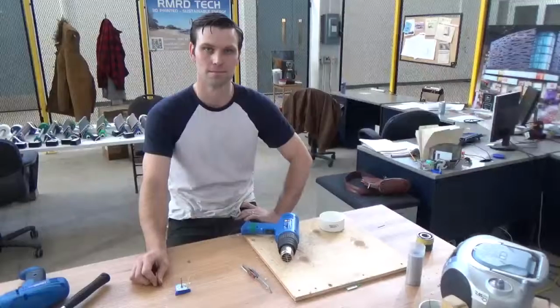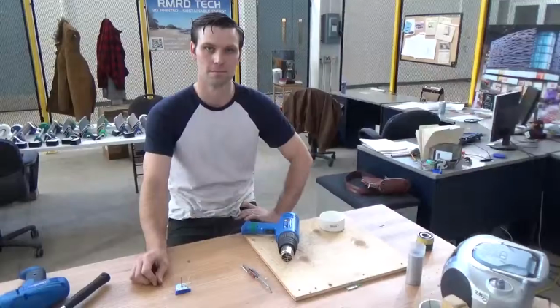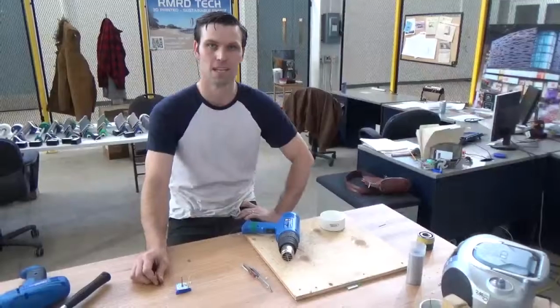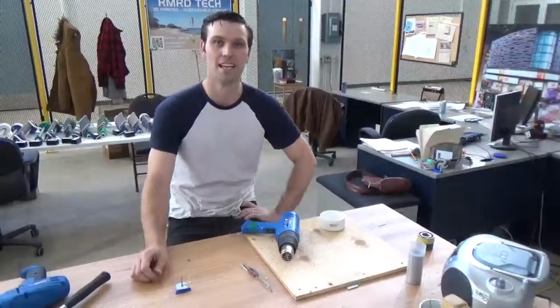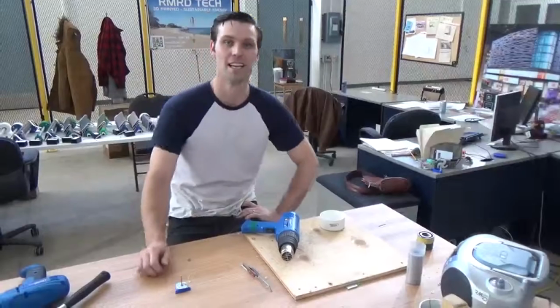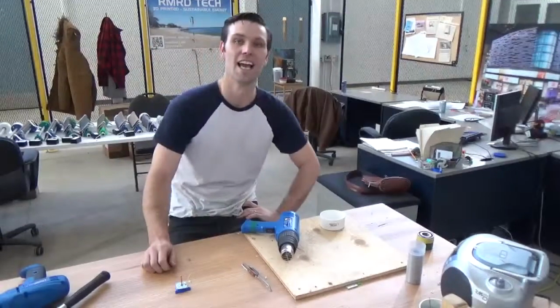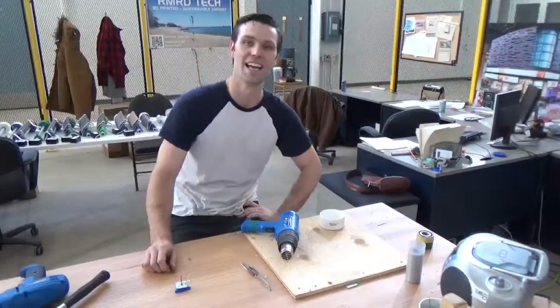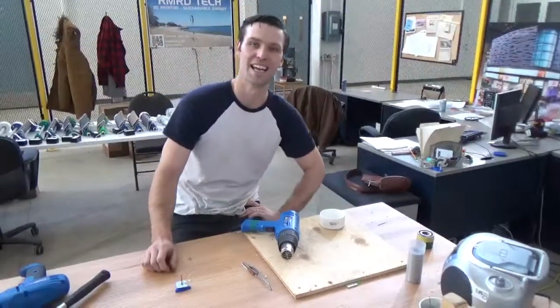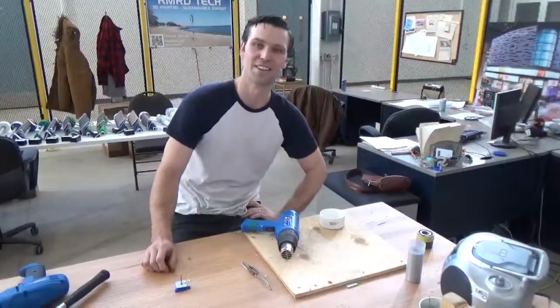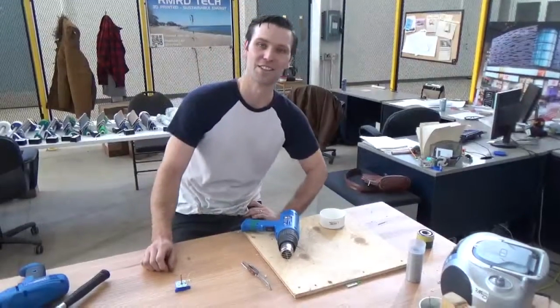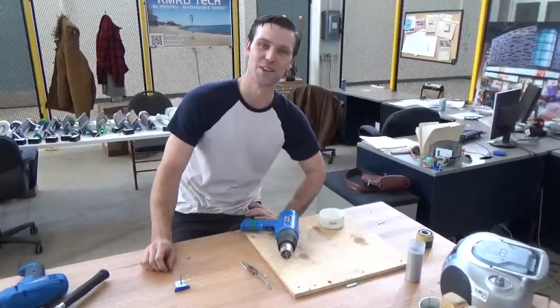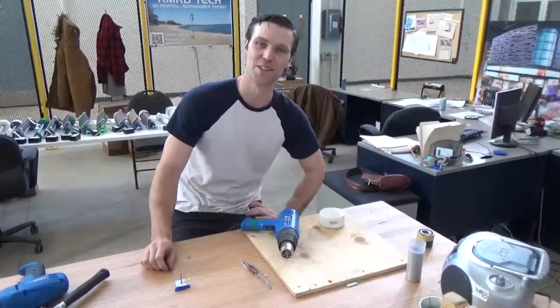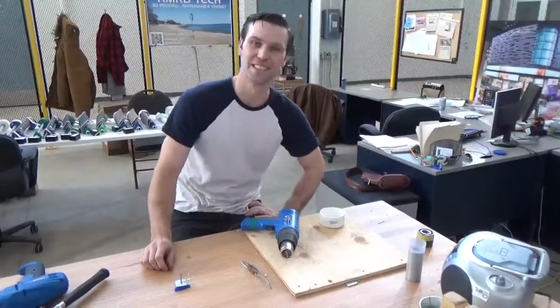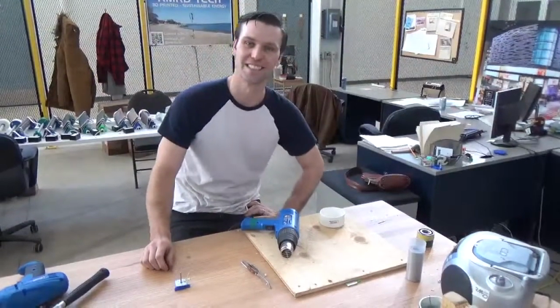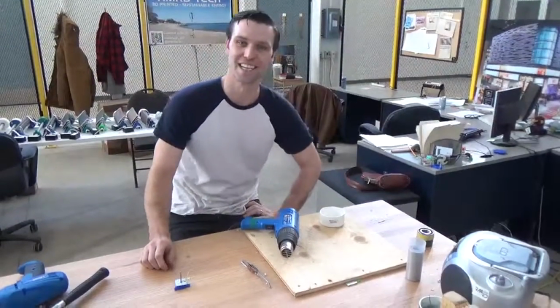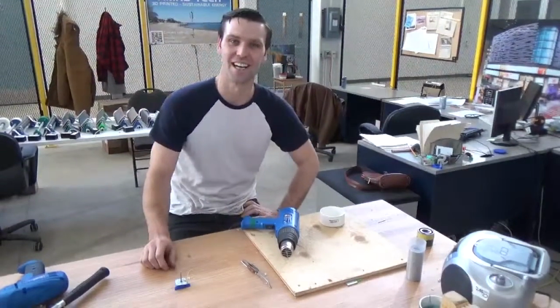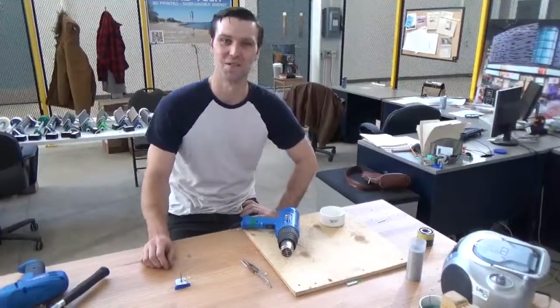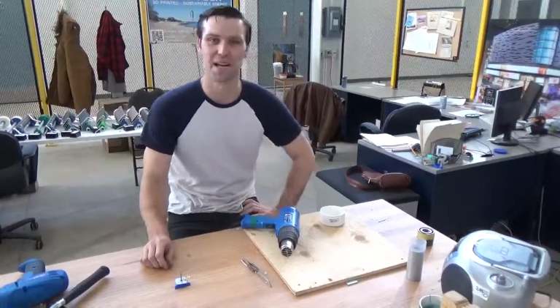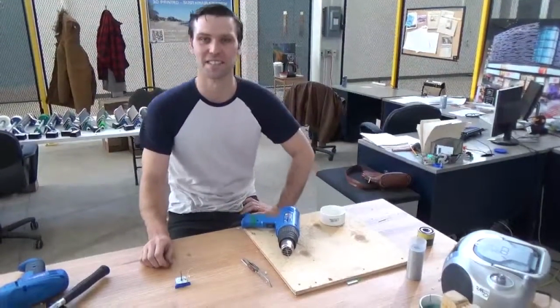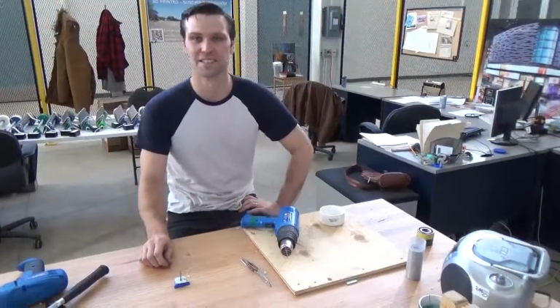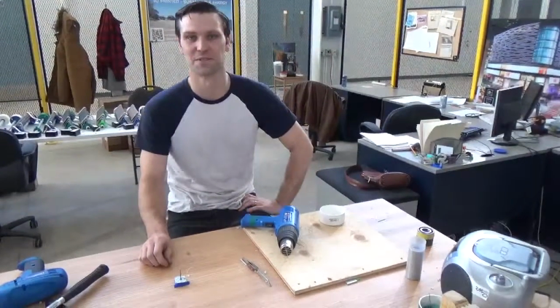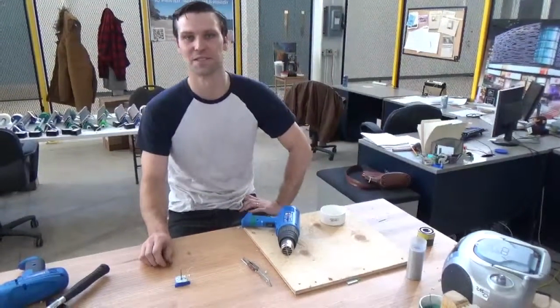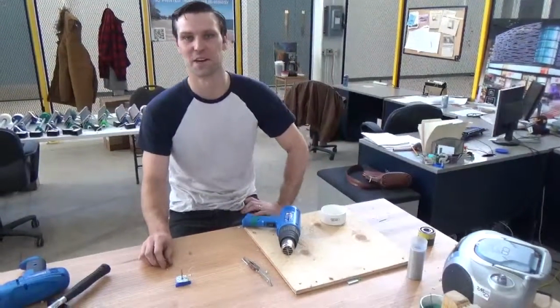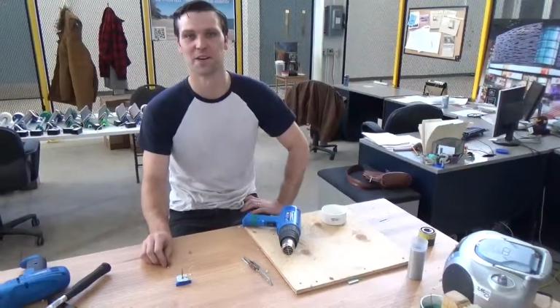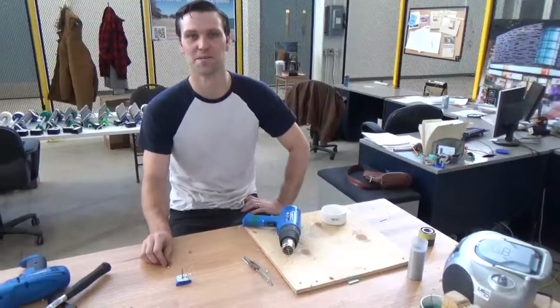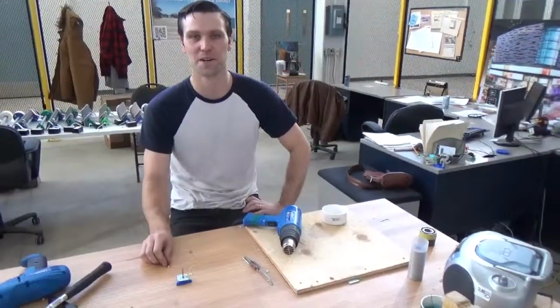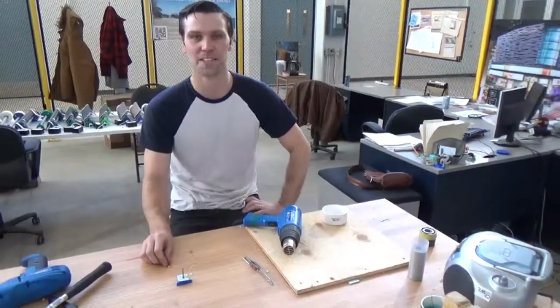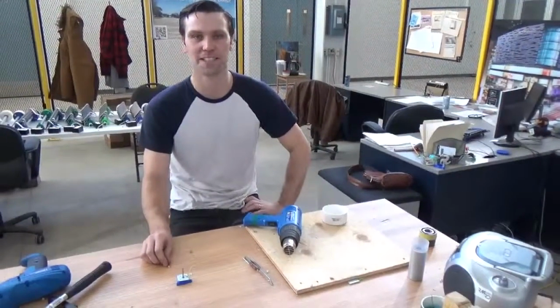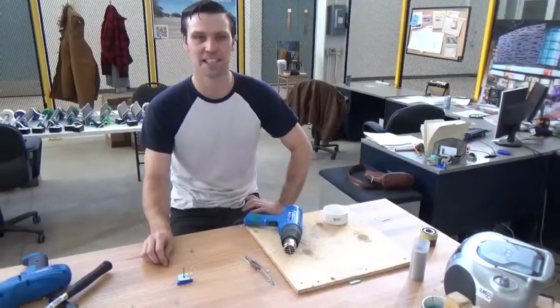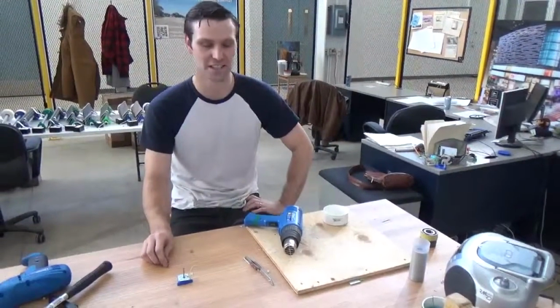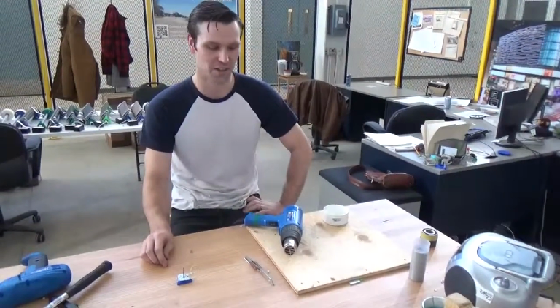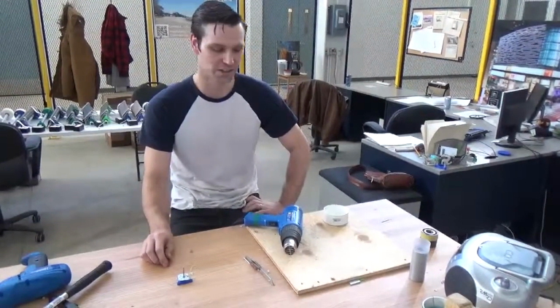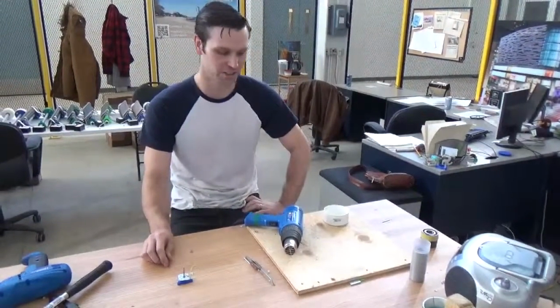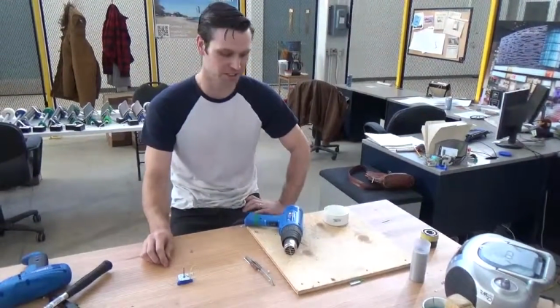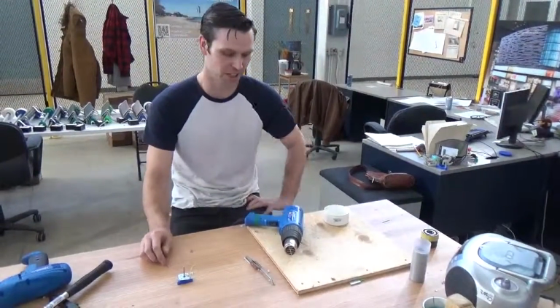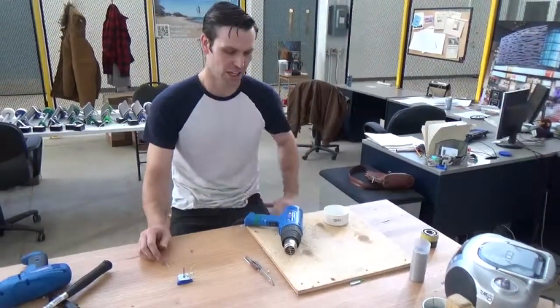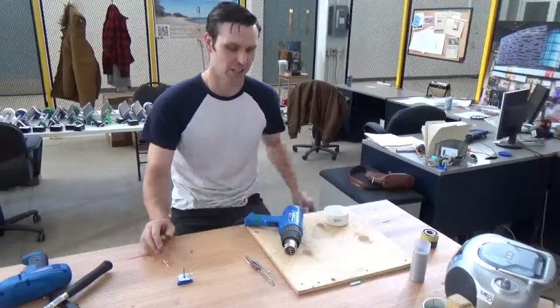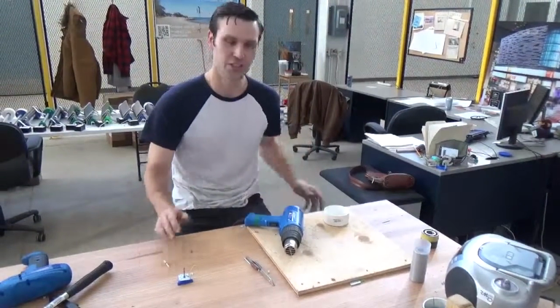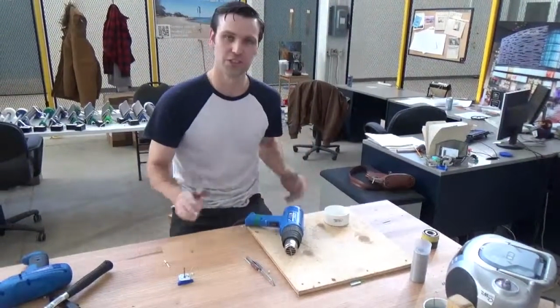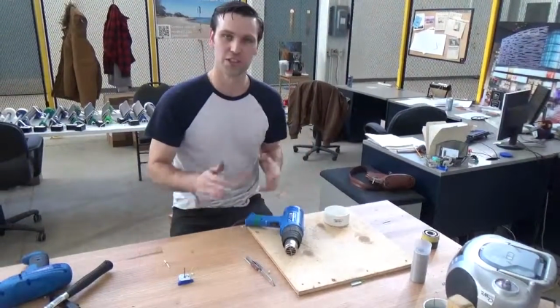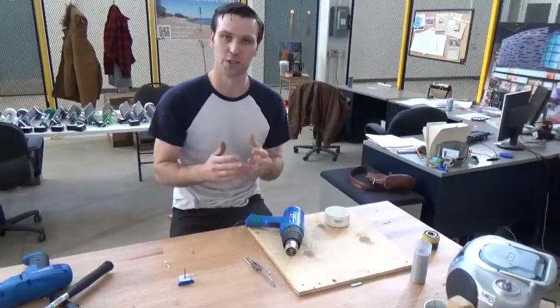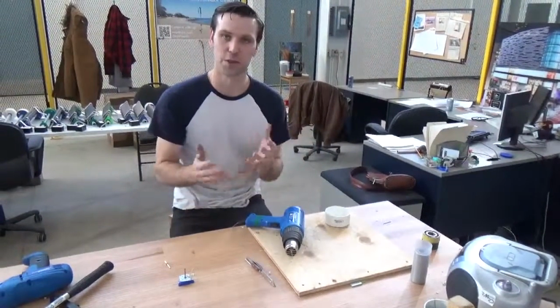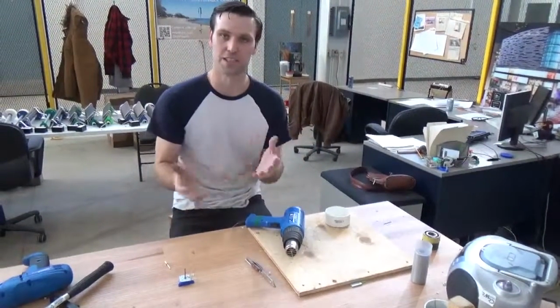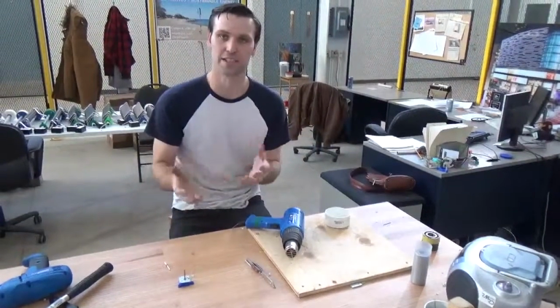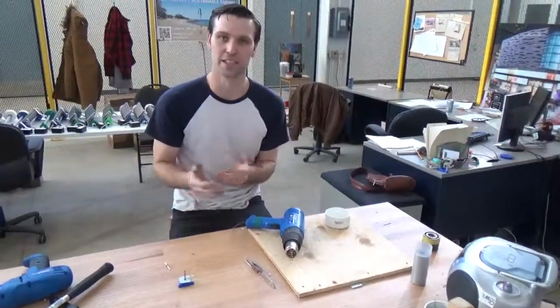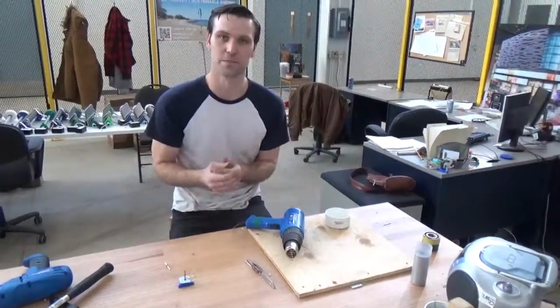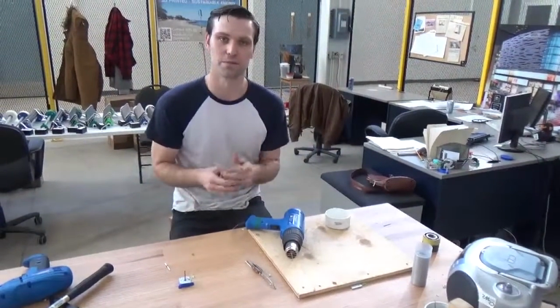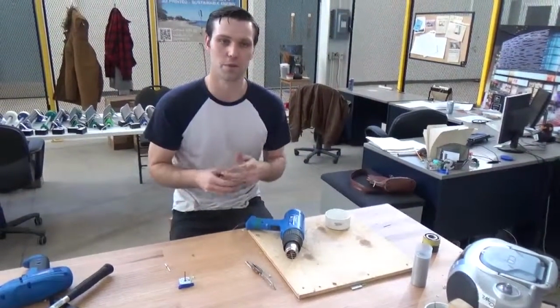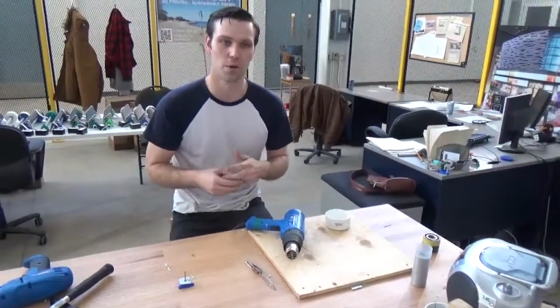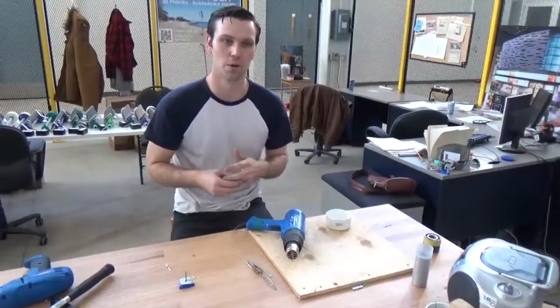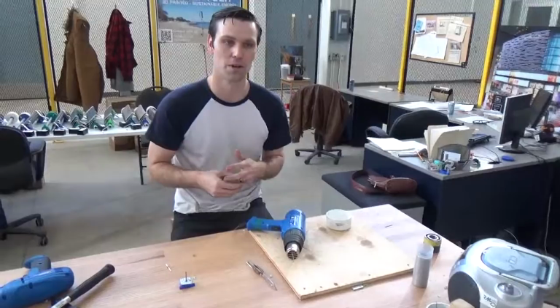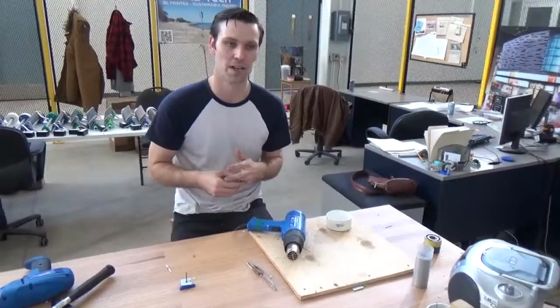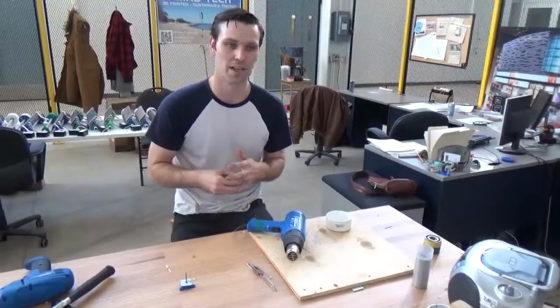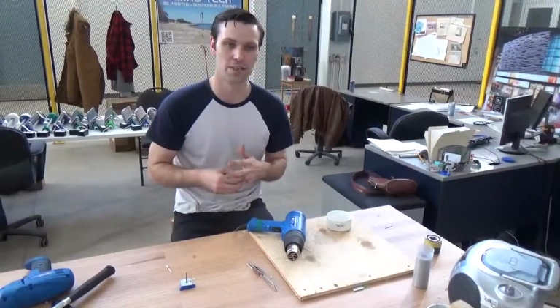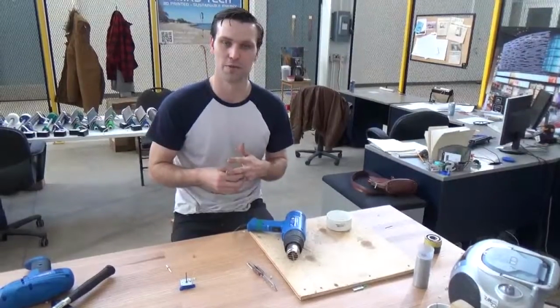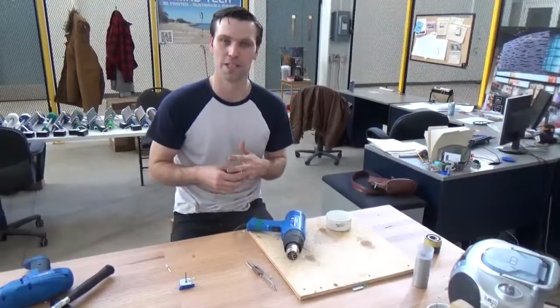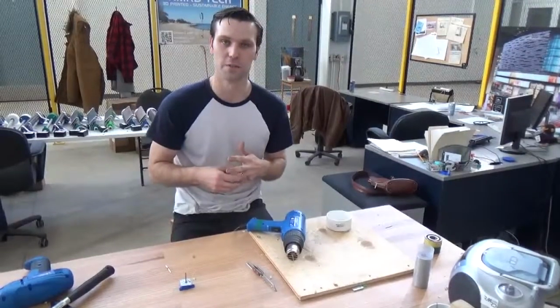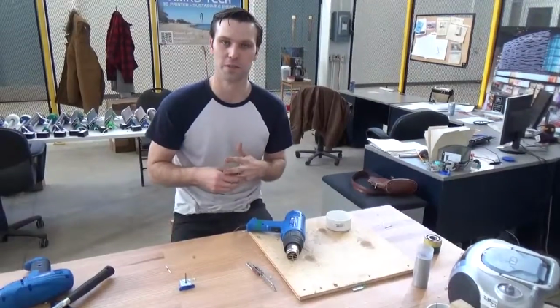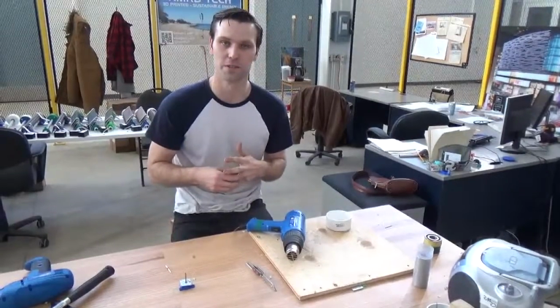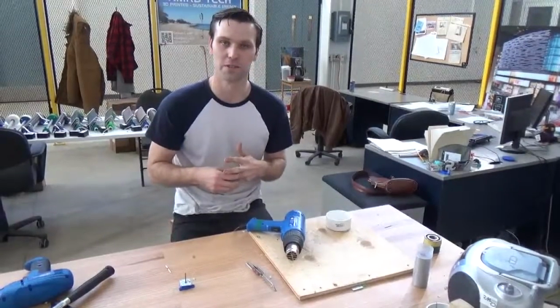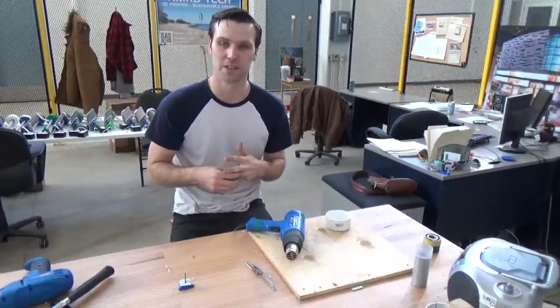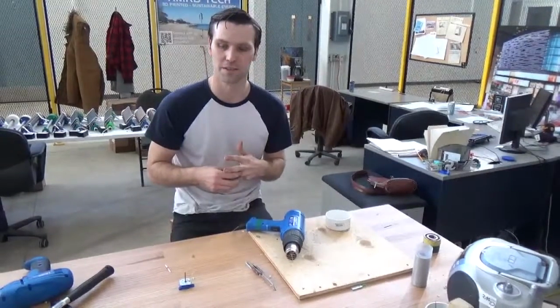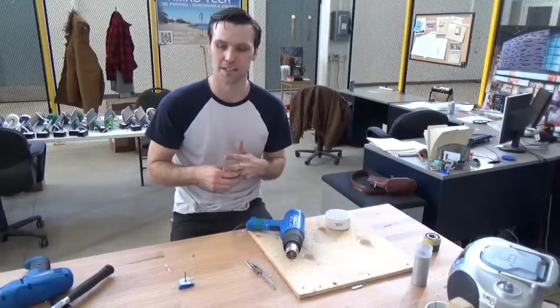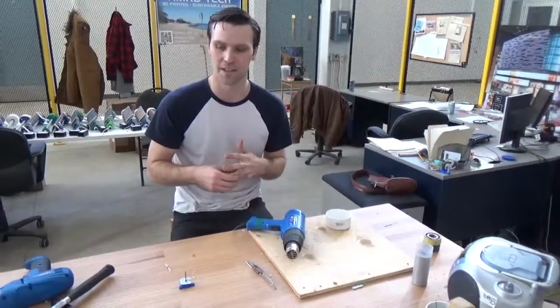Hey, how's it going? It's Kyle Bassett with RMRD Technologies. Just a quick tip for 3D printers out there.